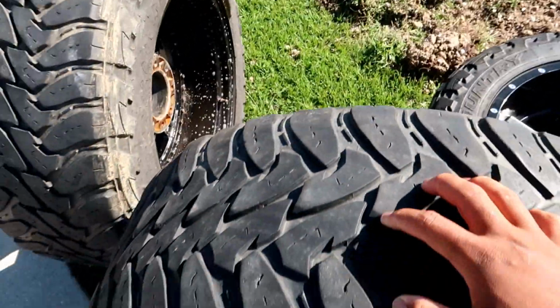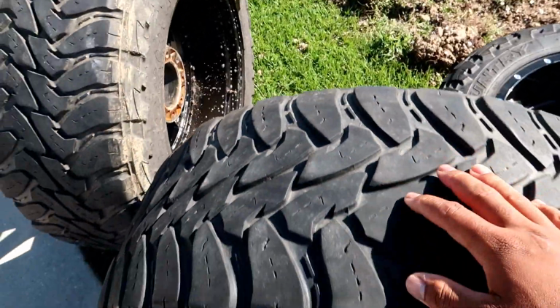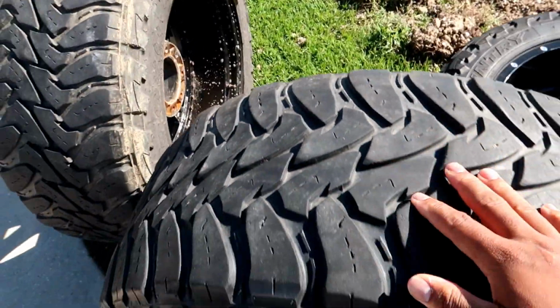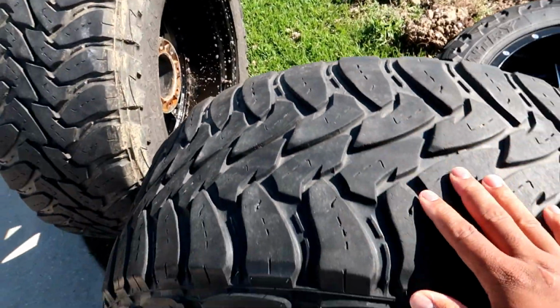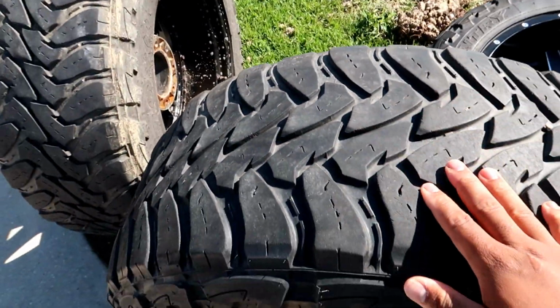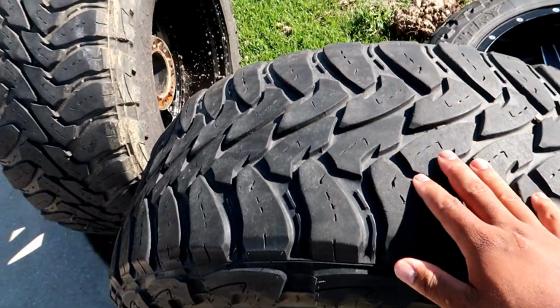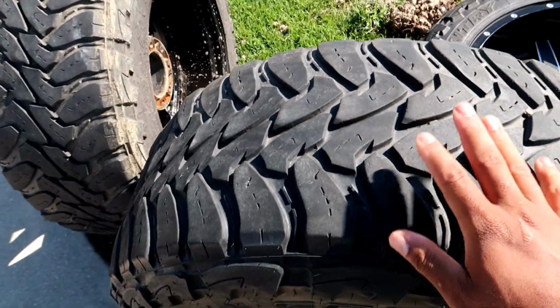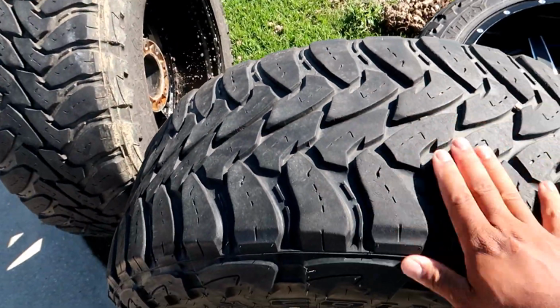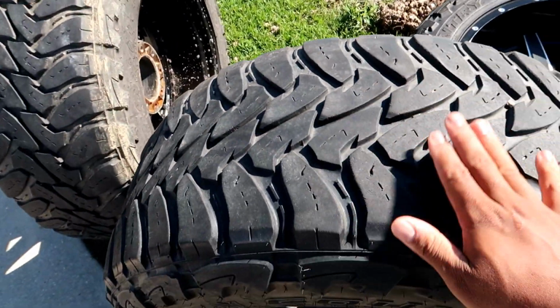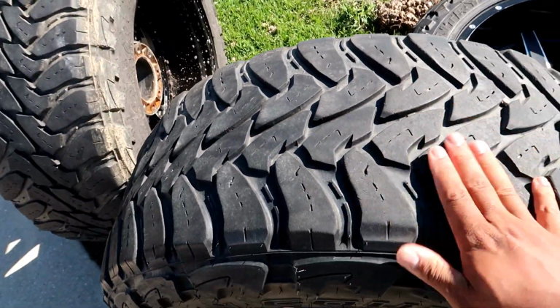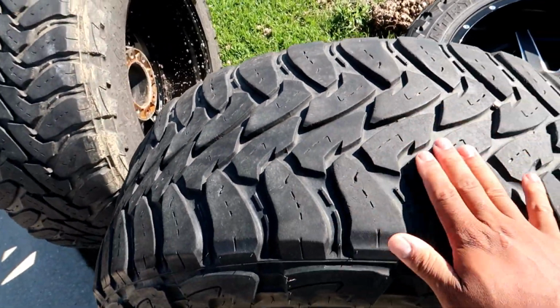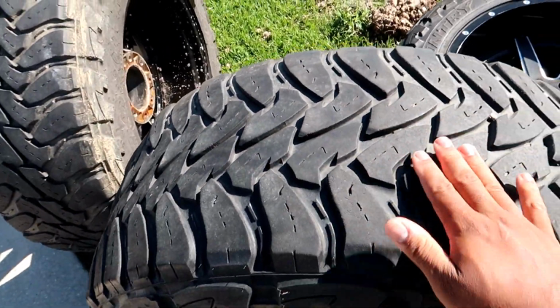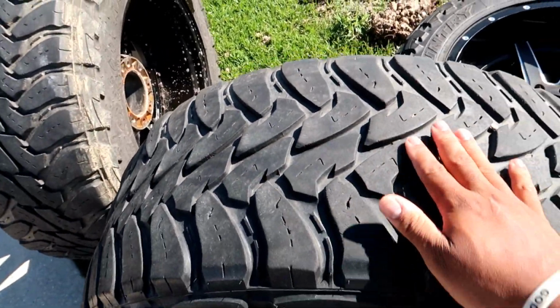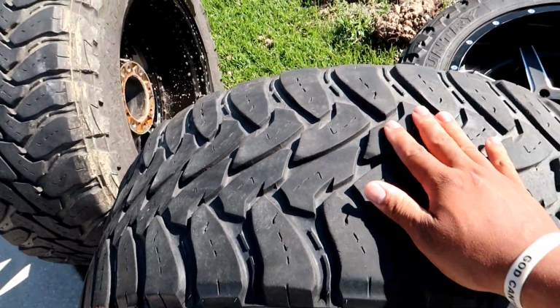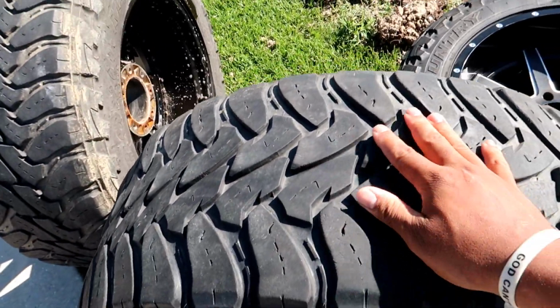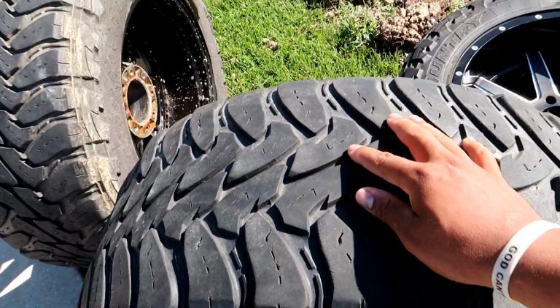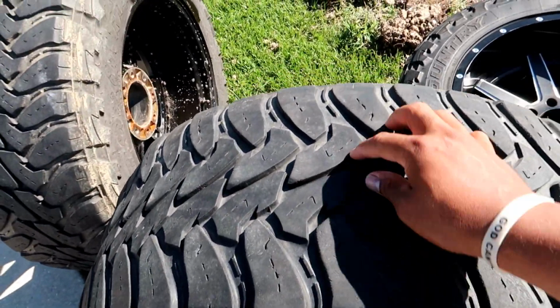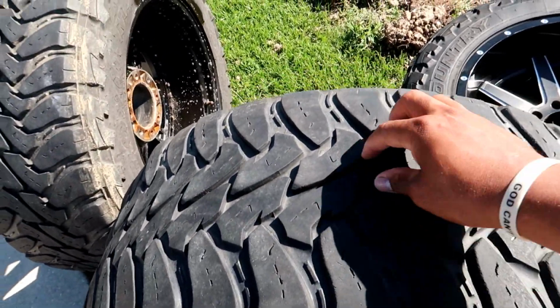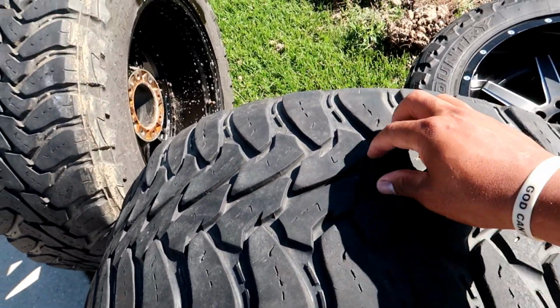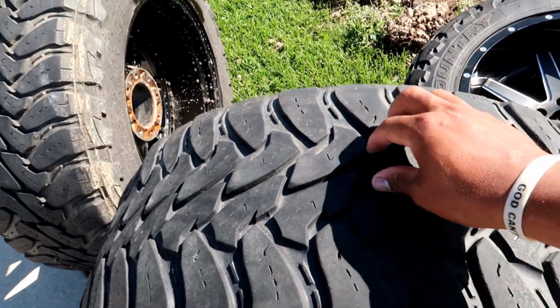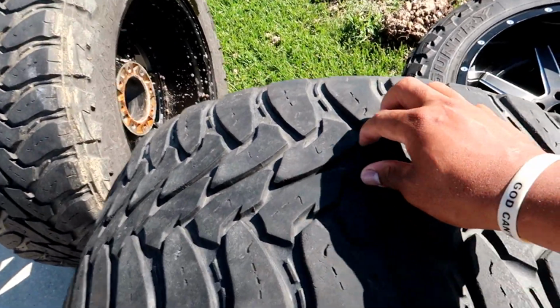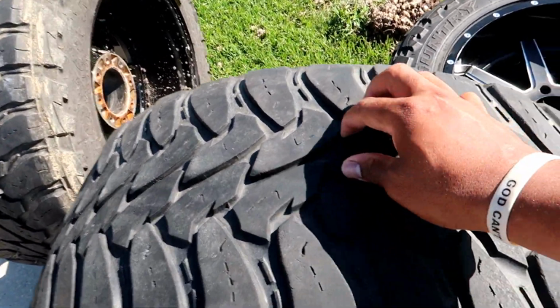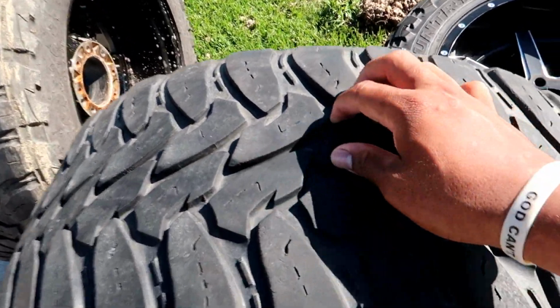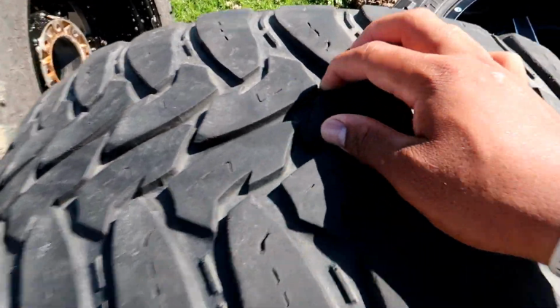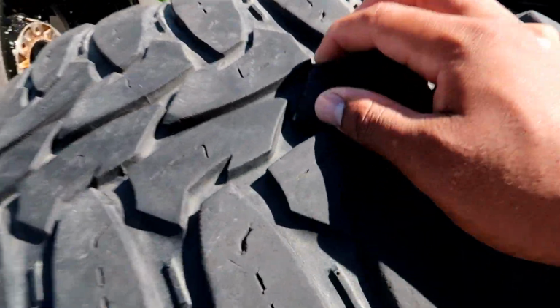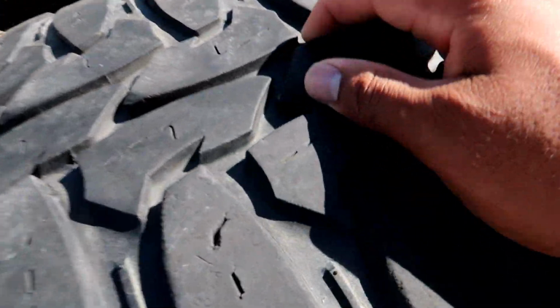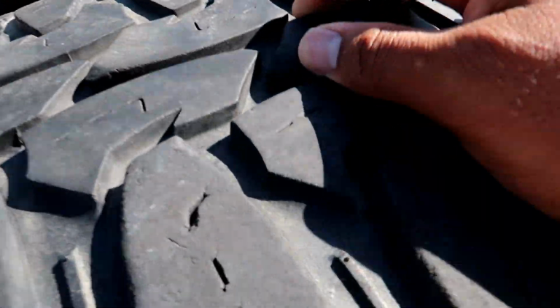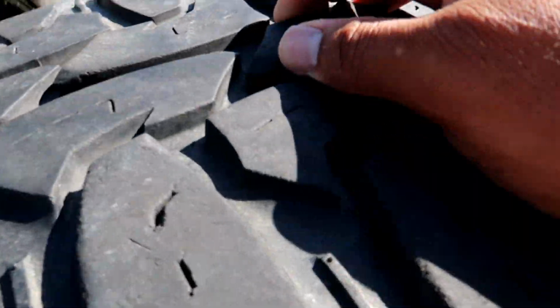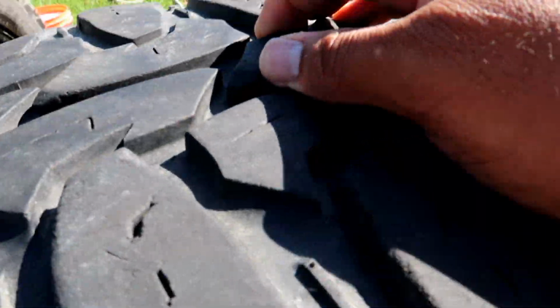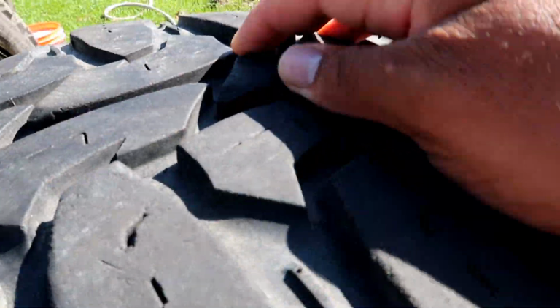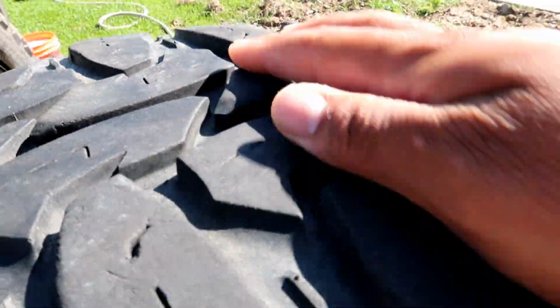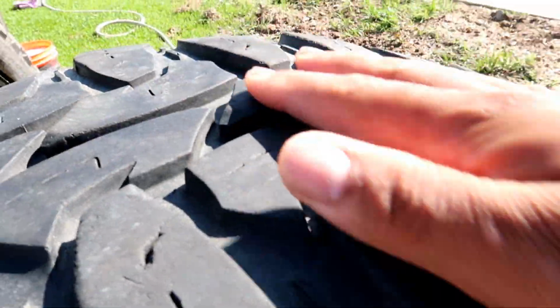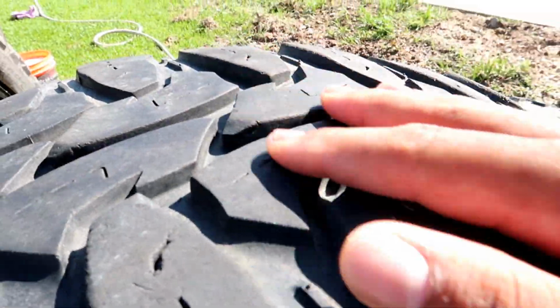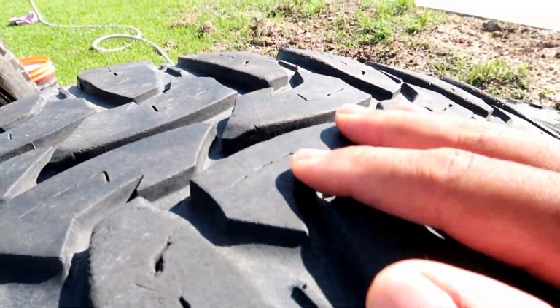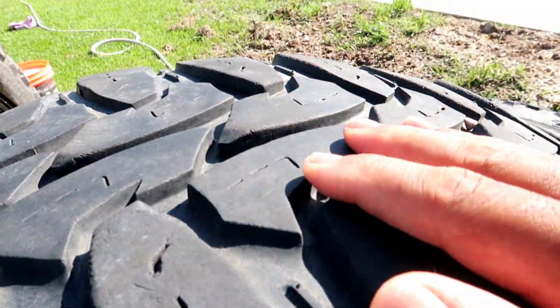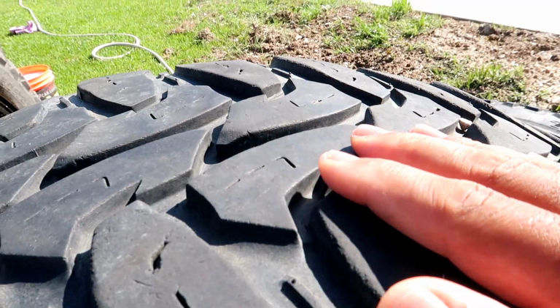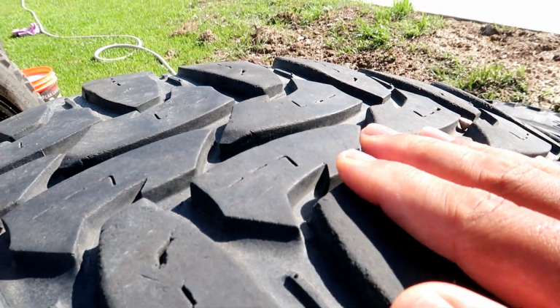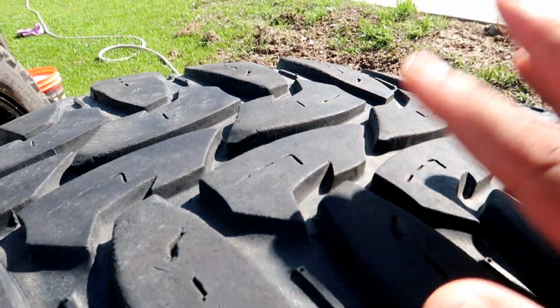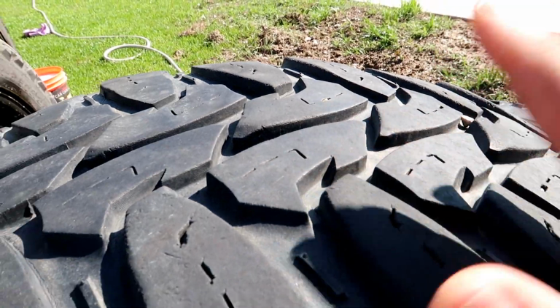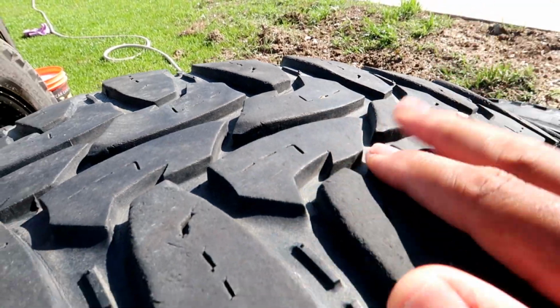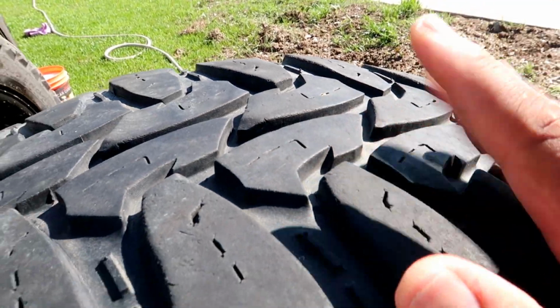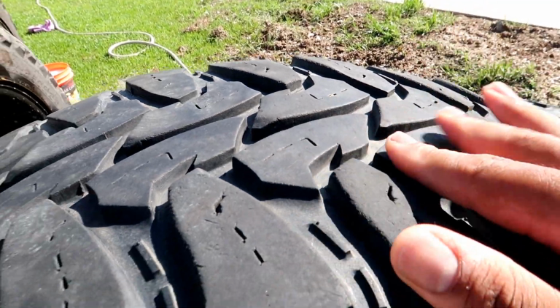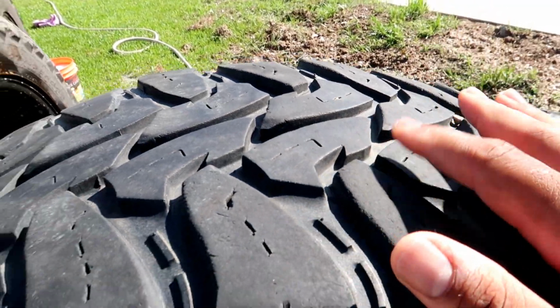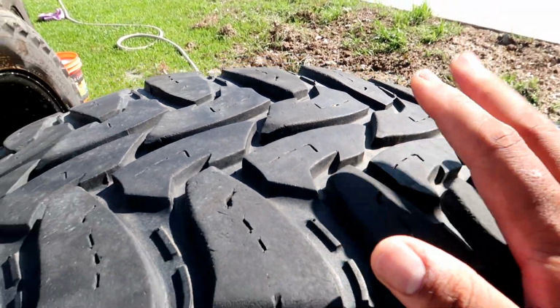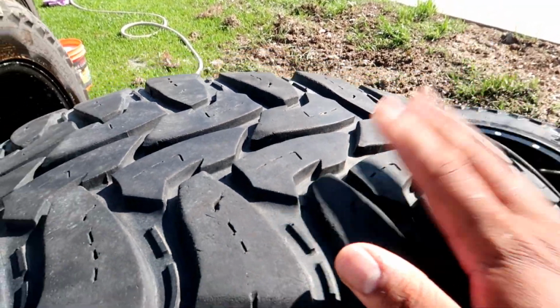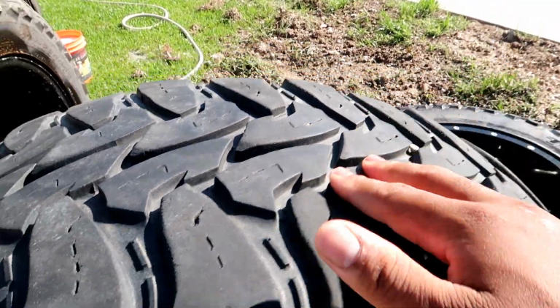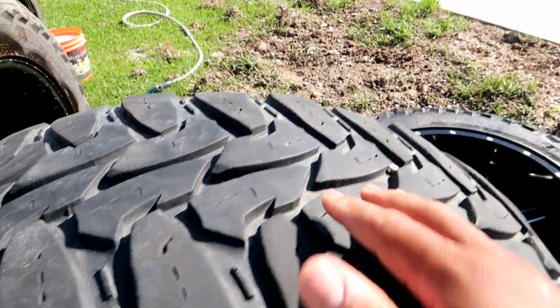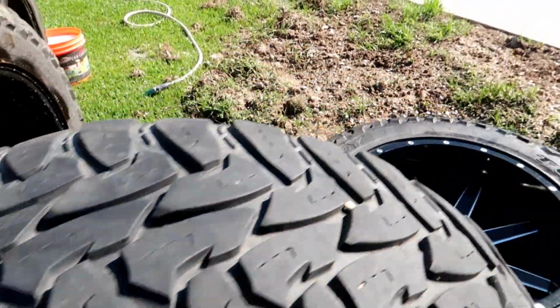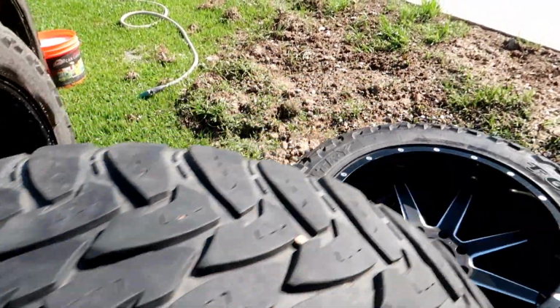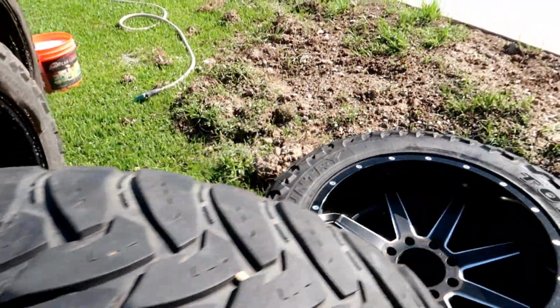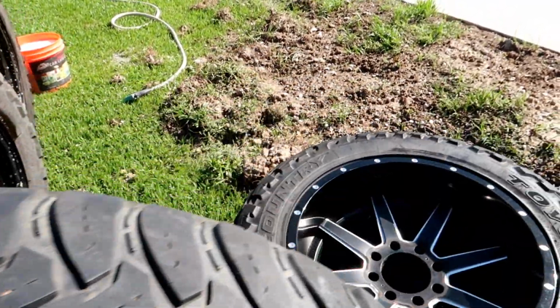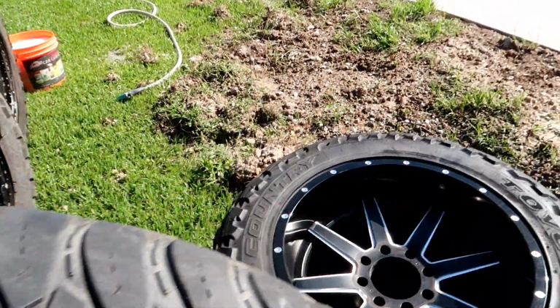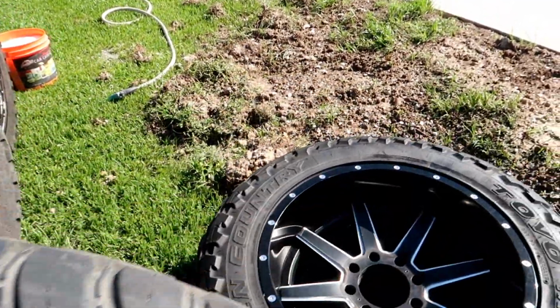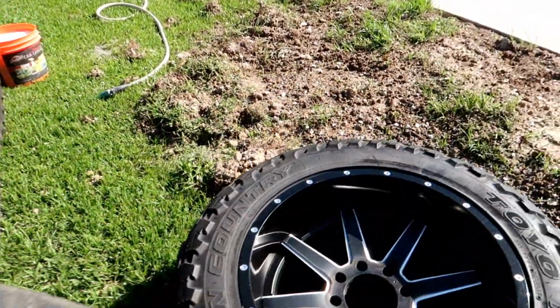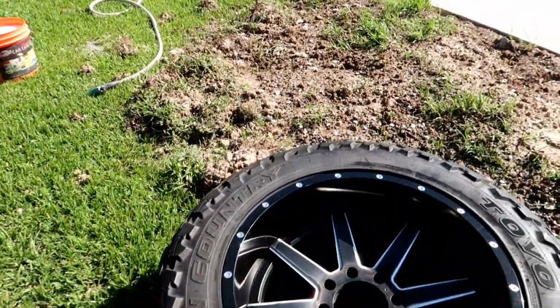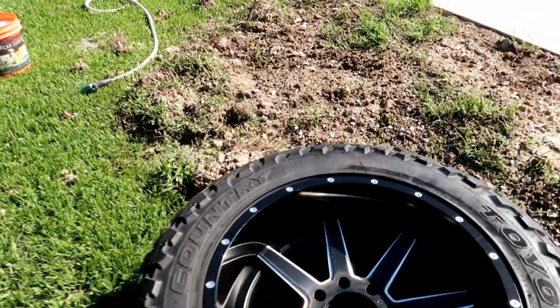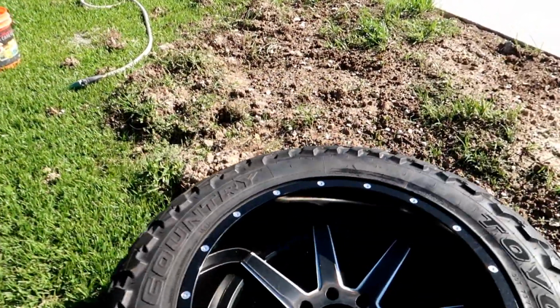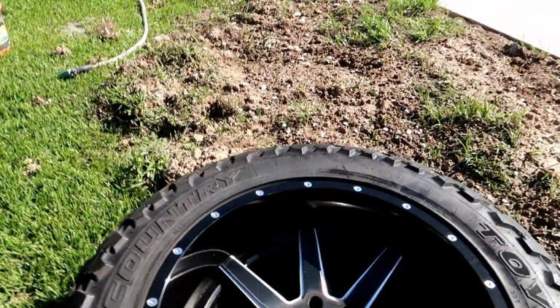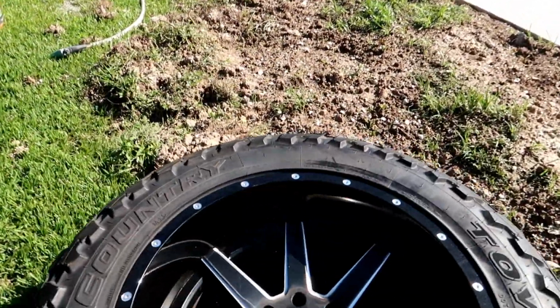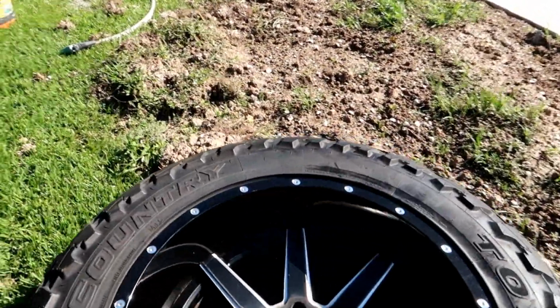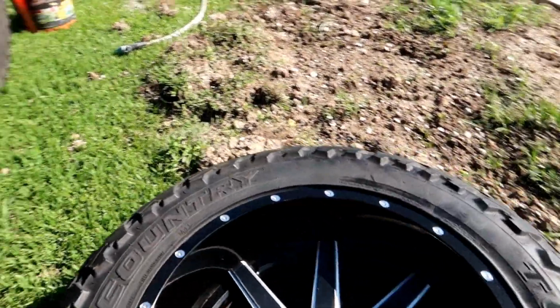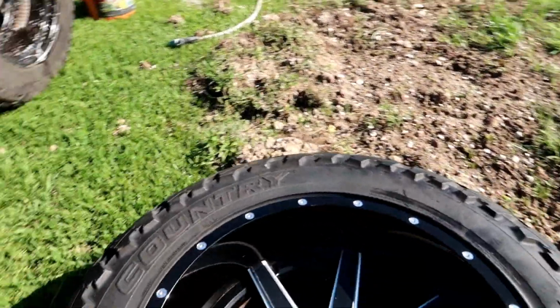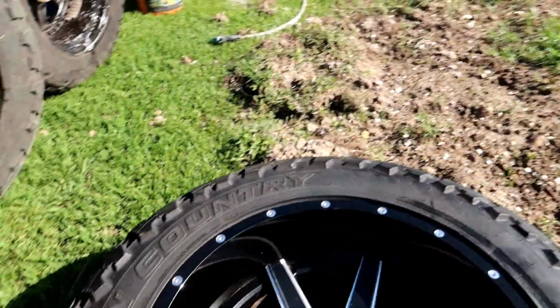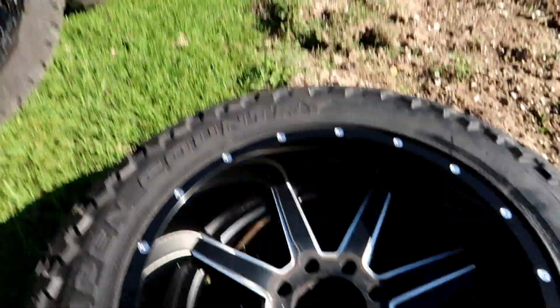Tires have pretty good tread left on them — I'd say probably 50%.